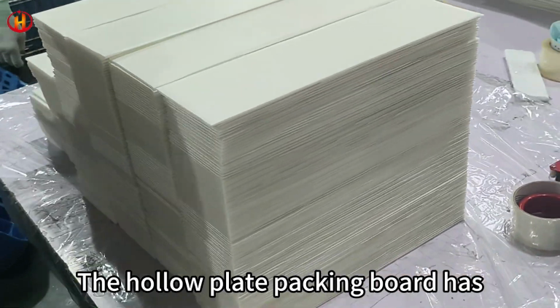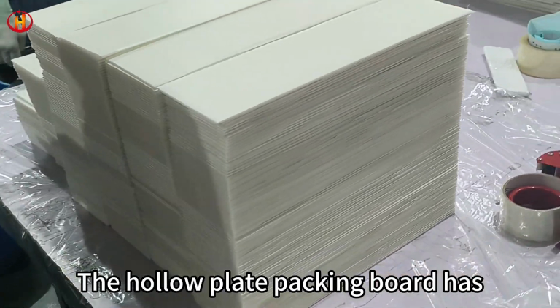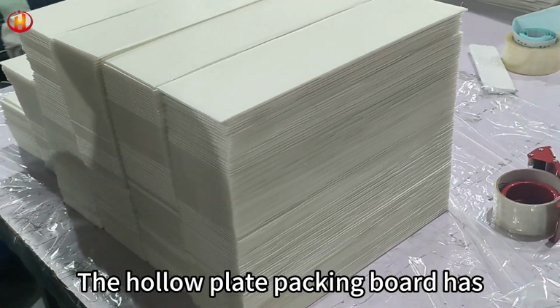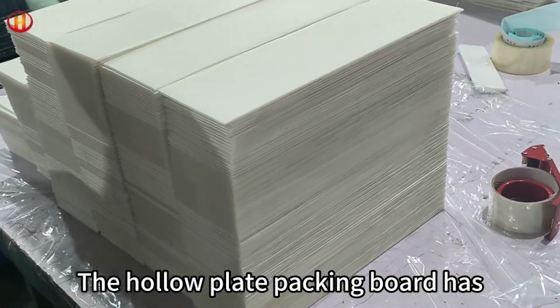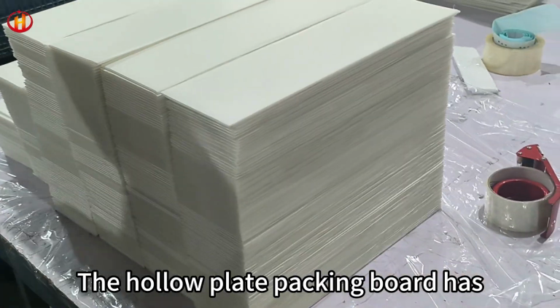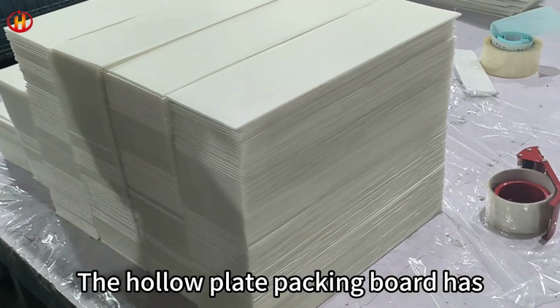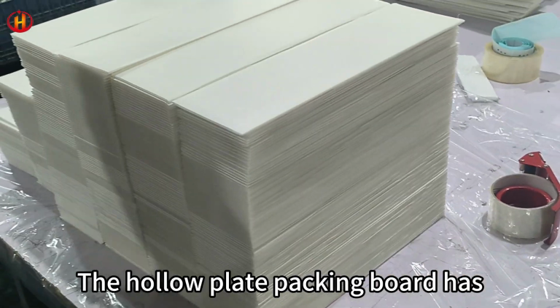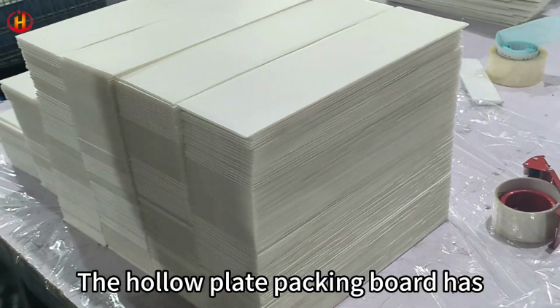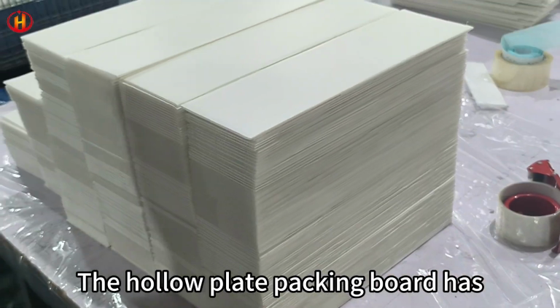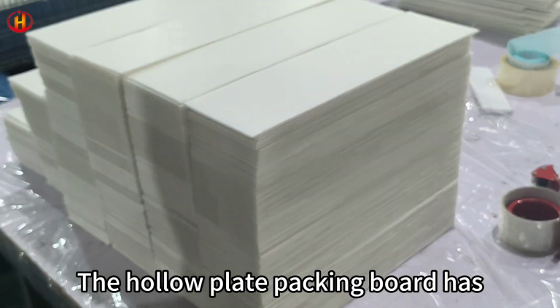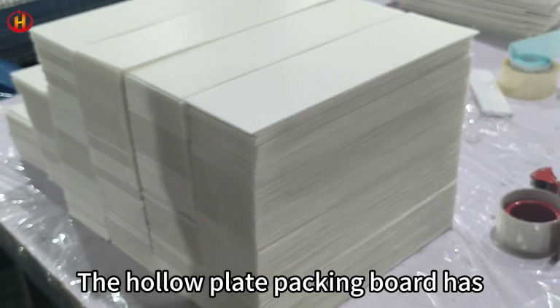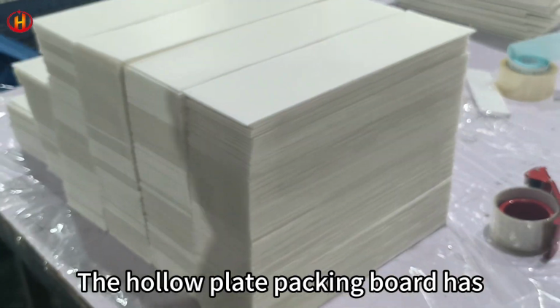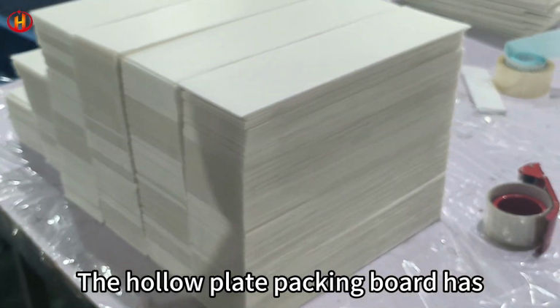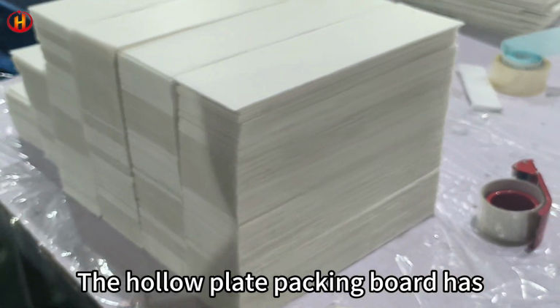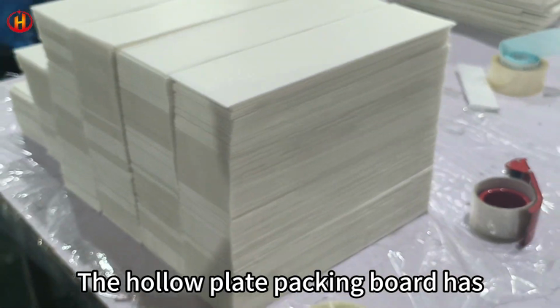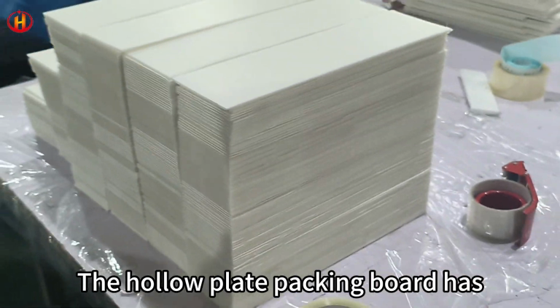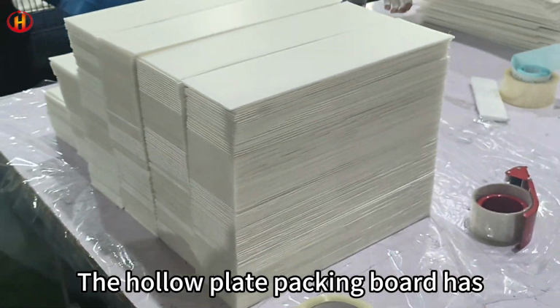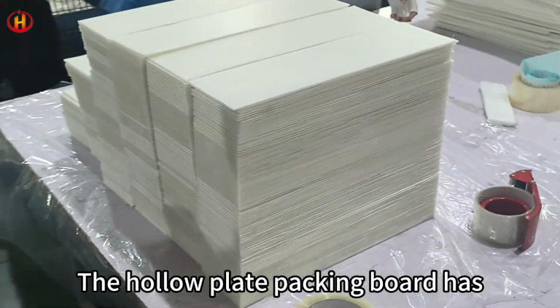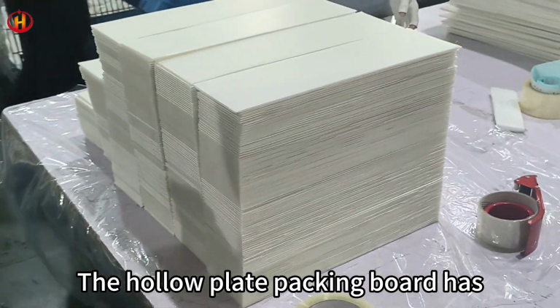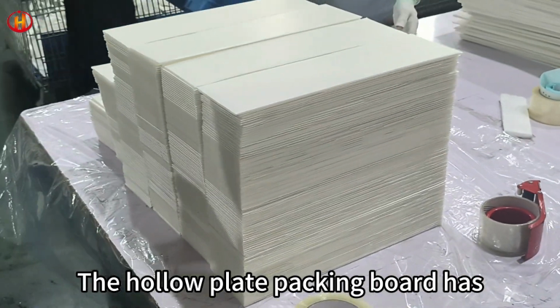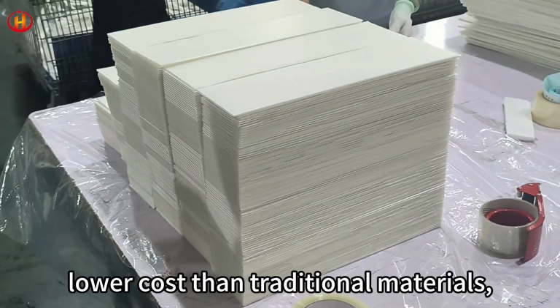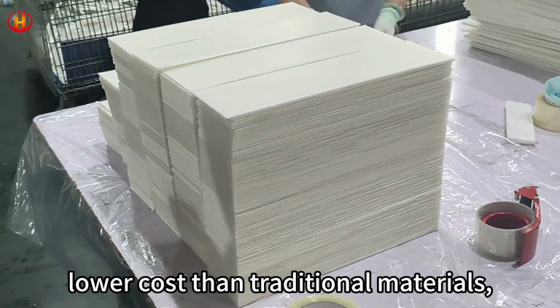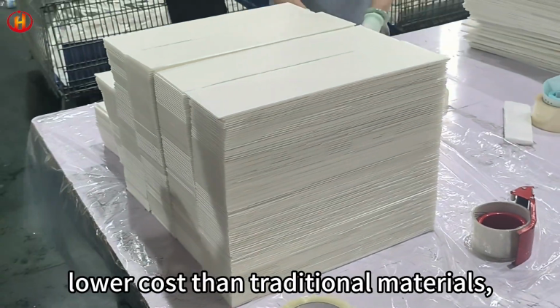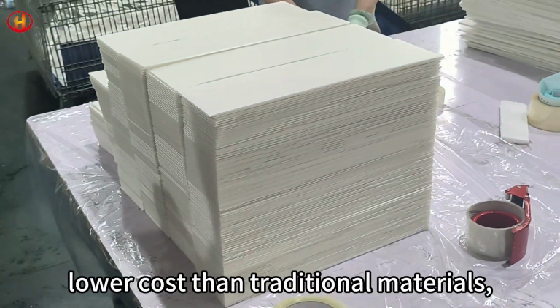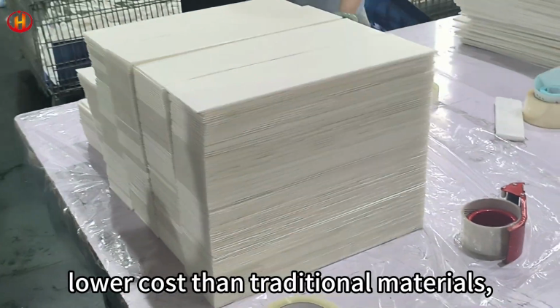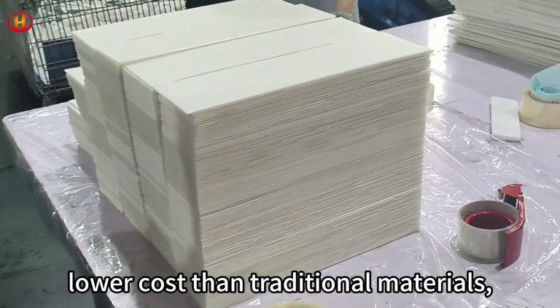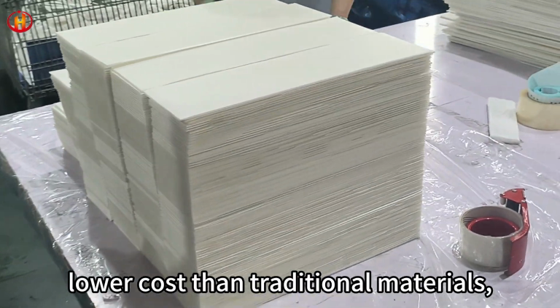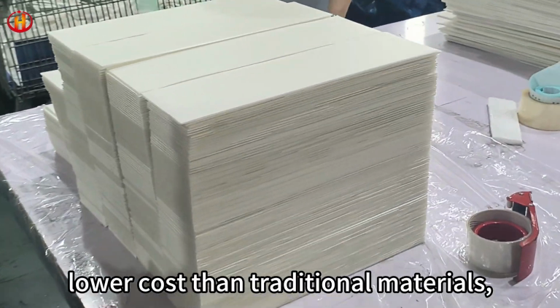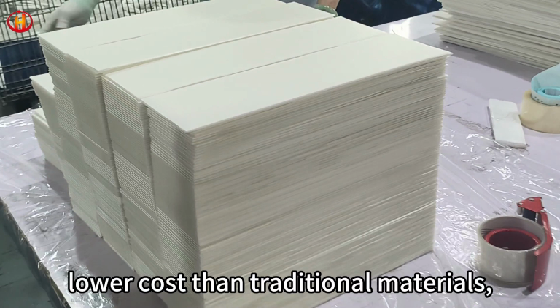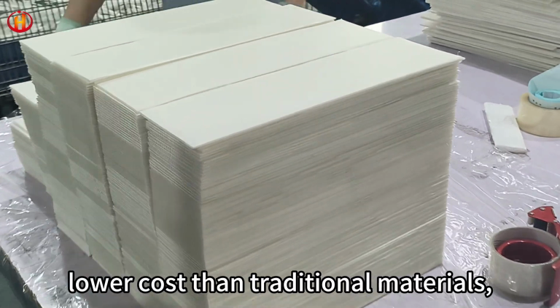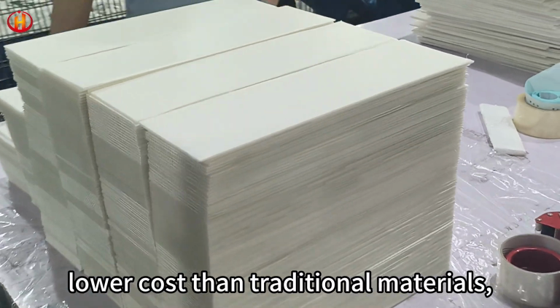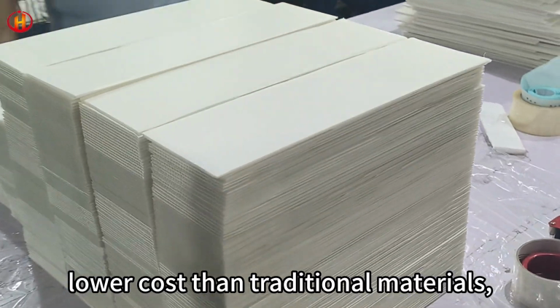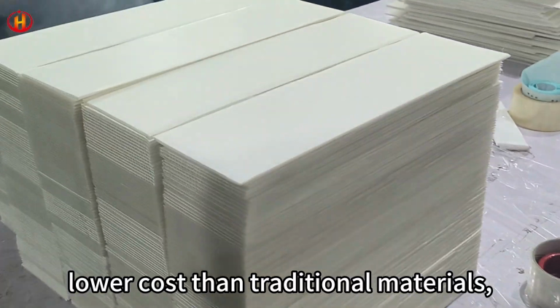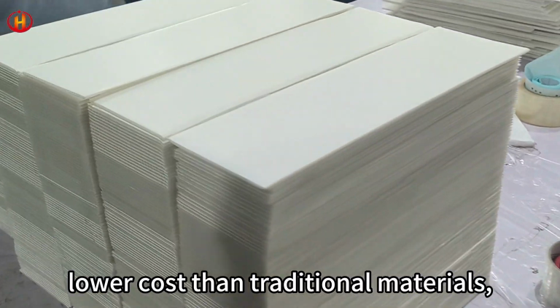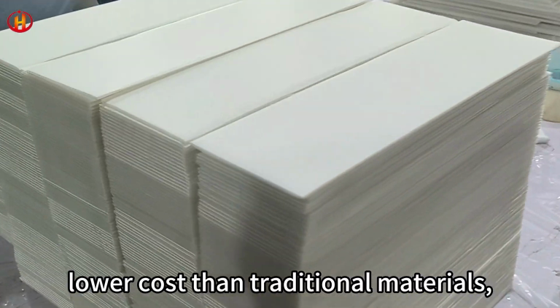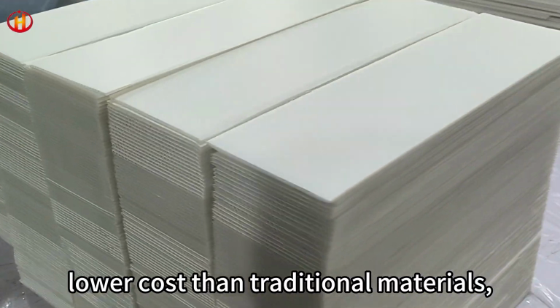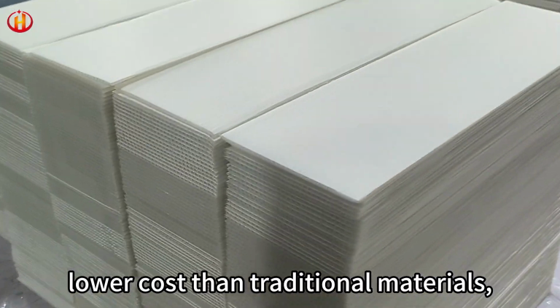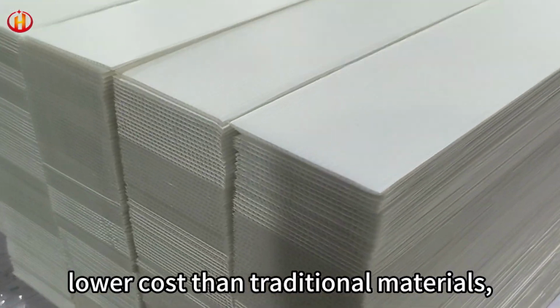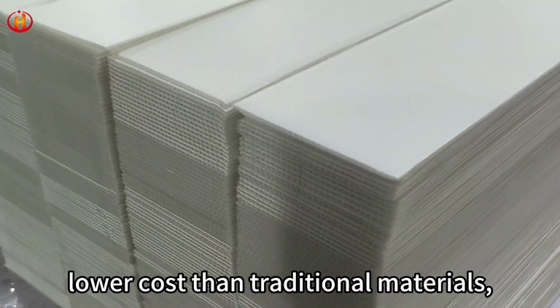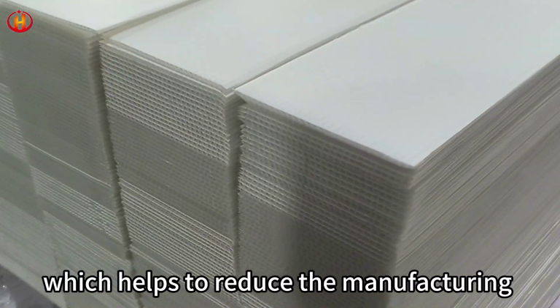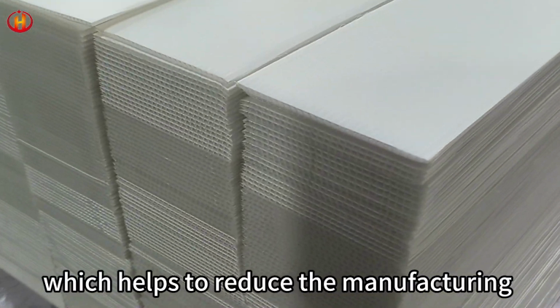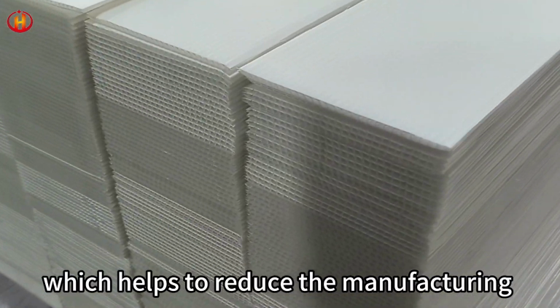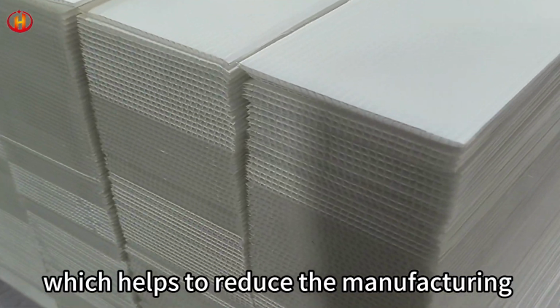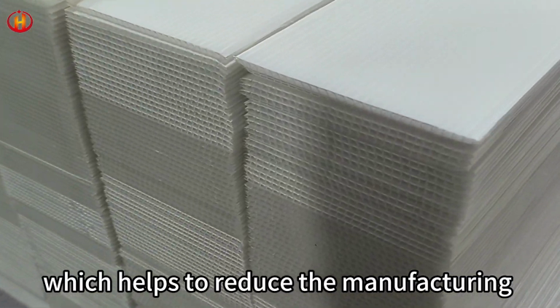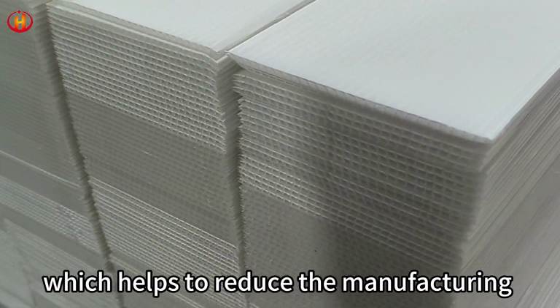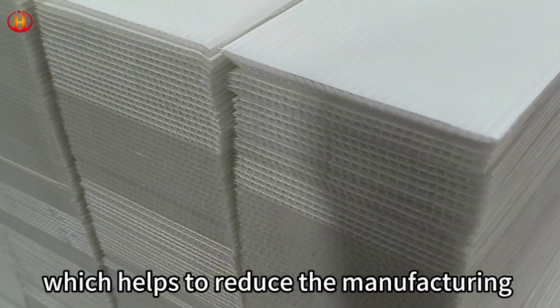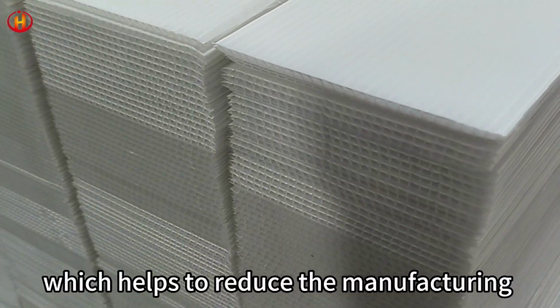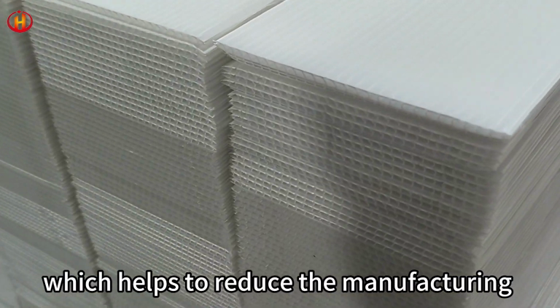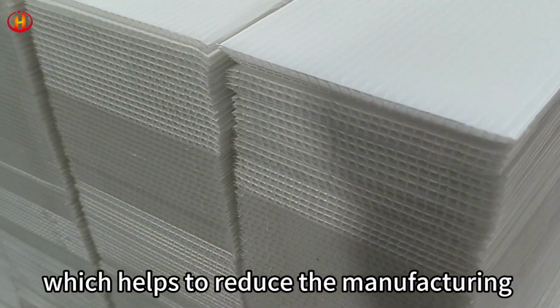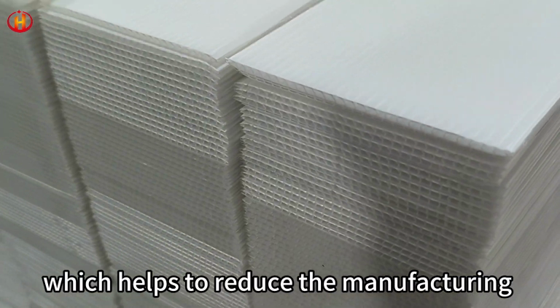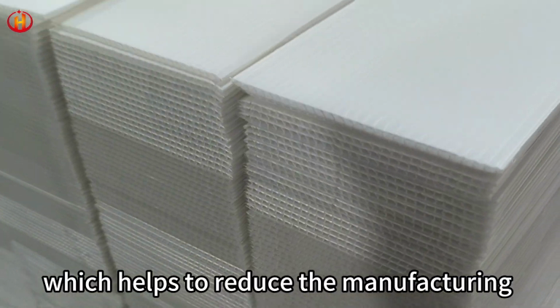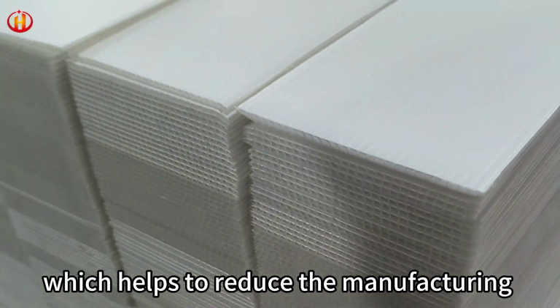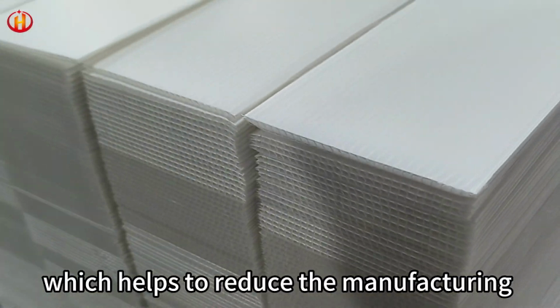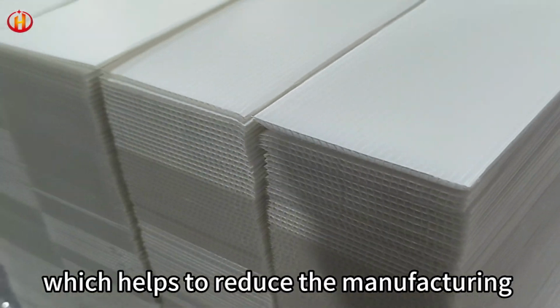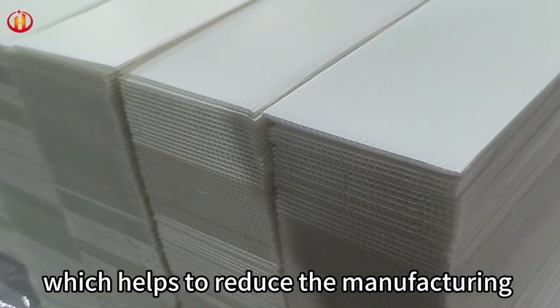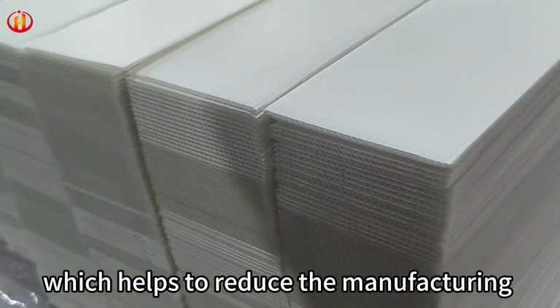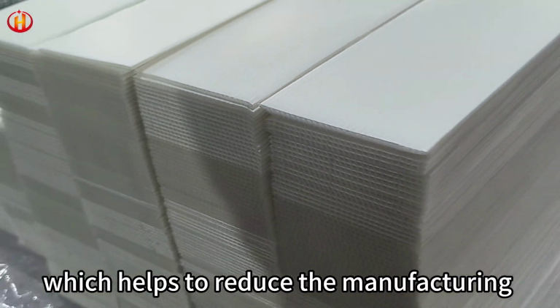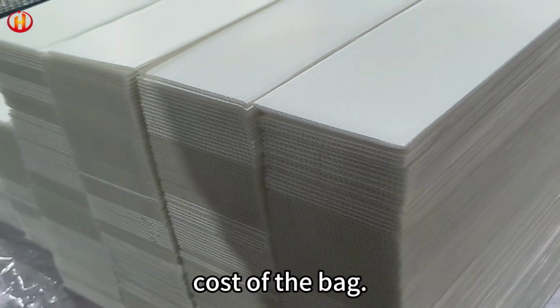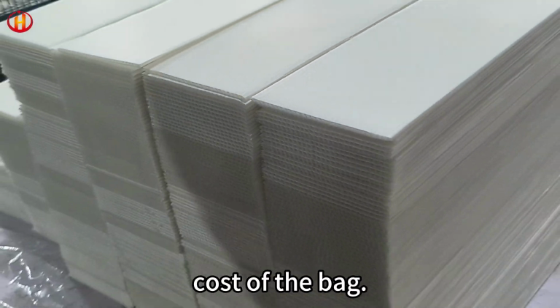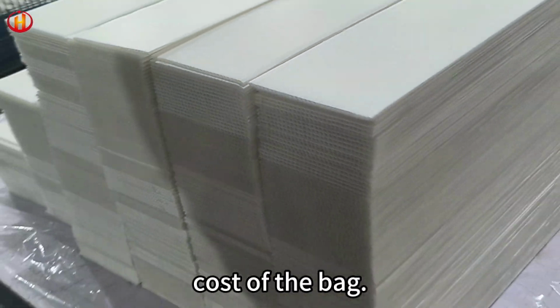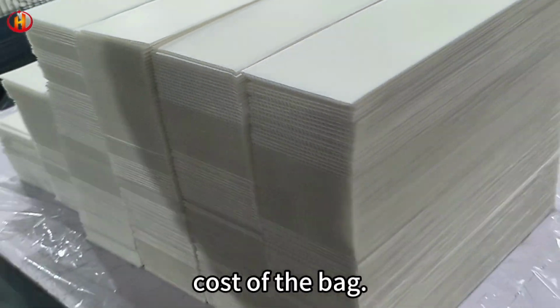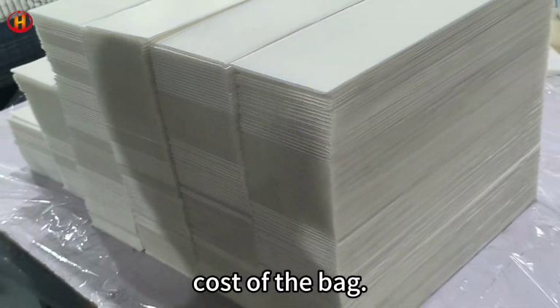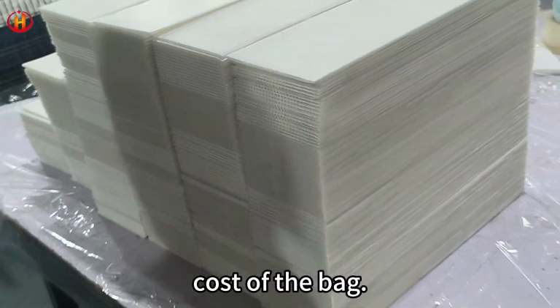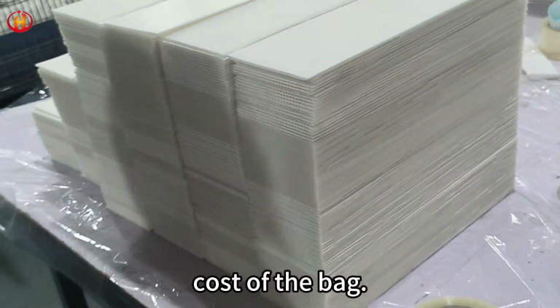The hollow plate packing board has lower cost than traditional materials, which helps to reduce the manufacturing cost of the bar.